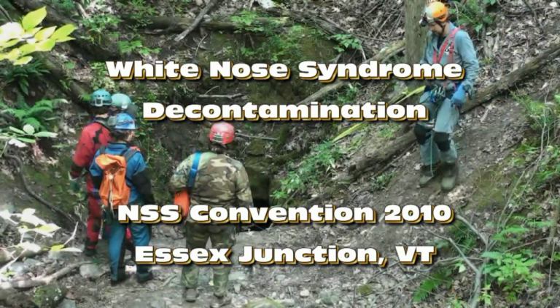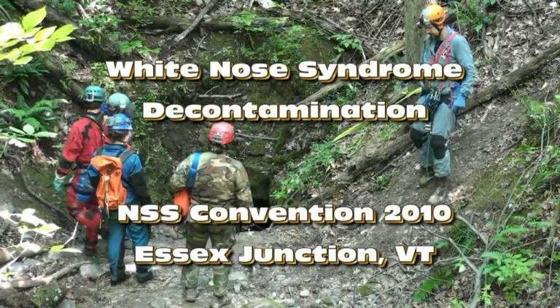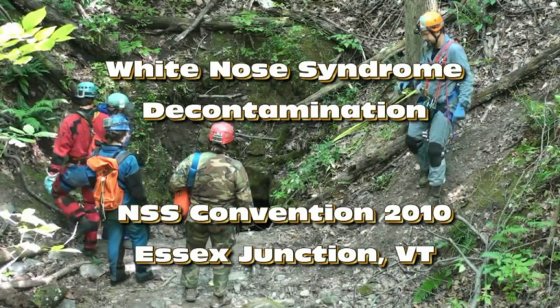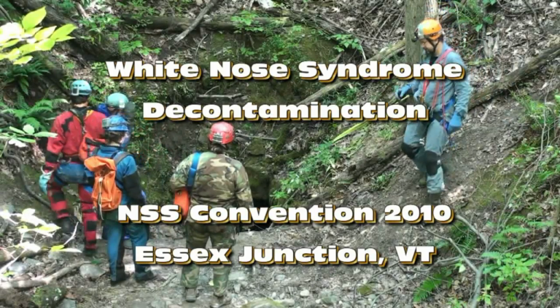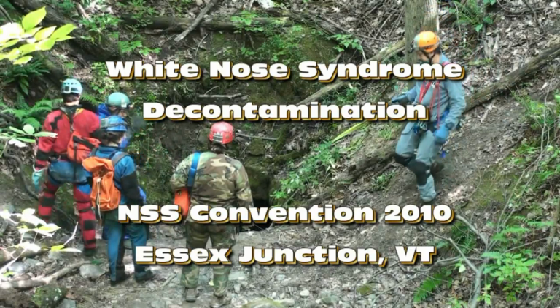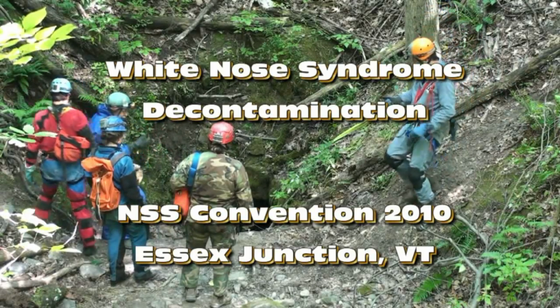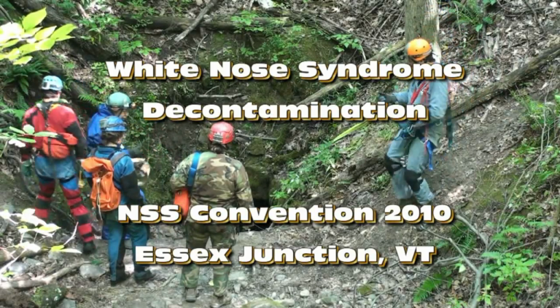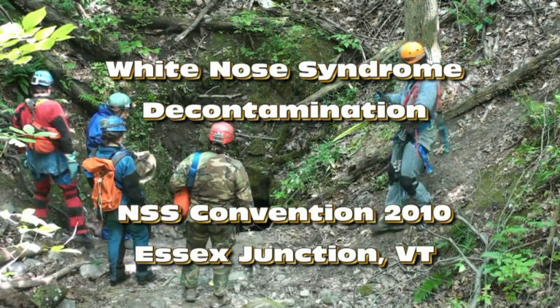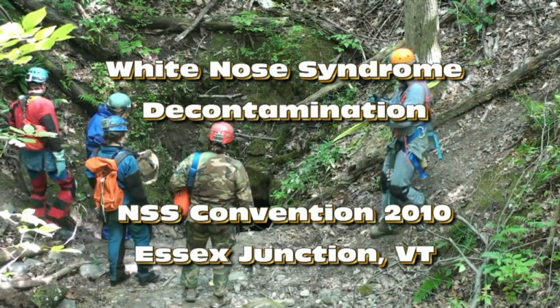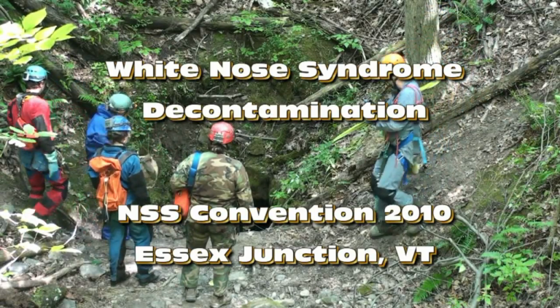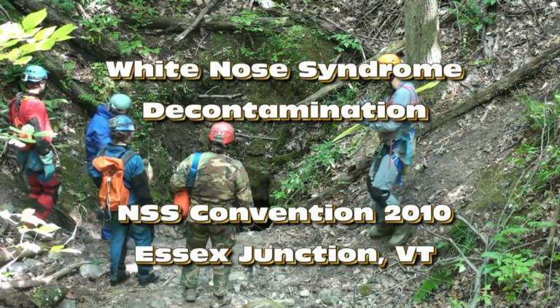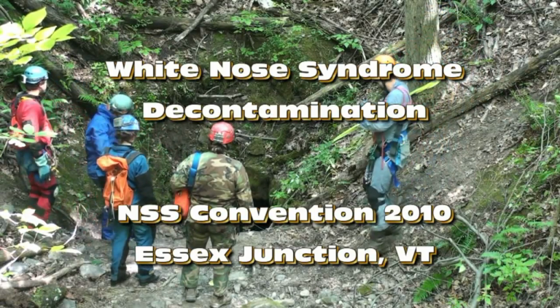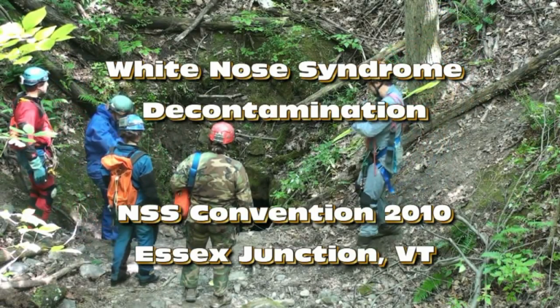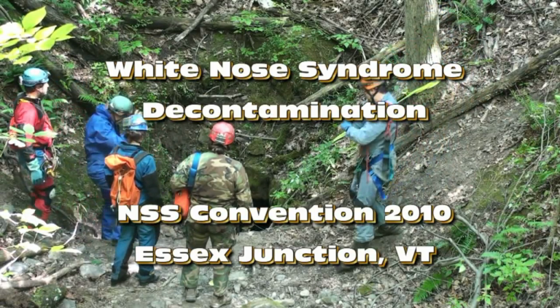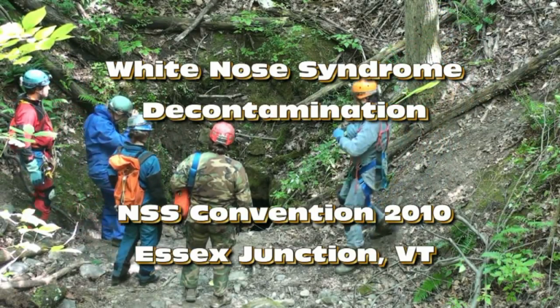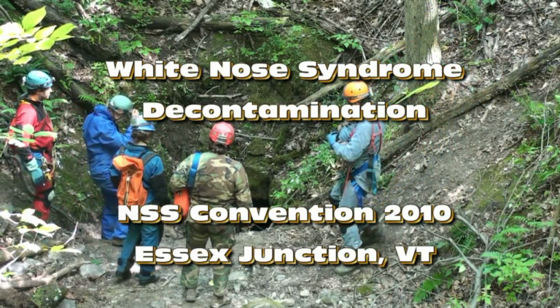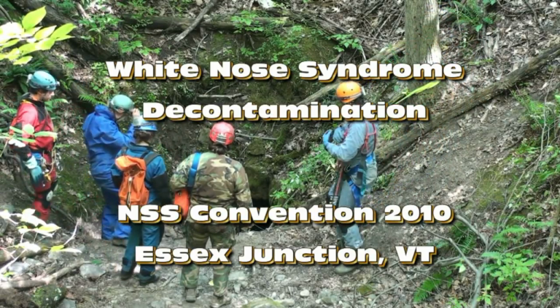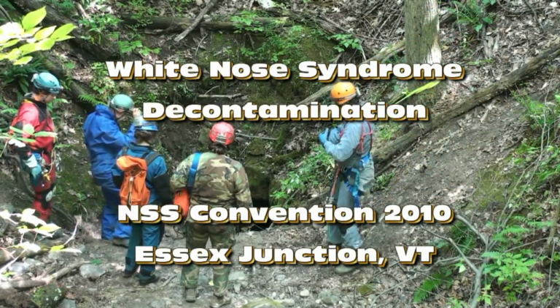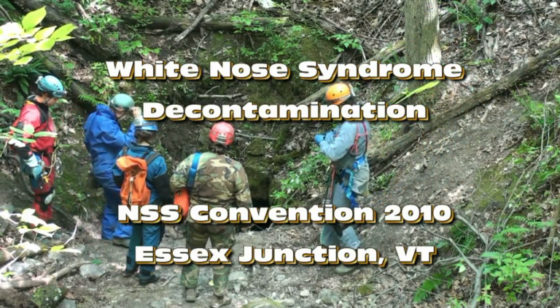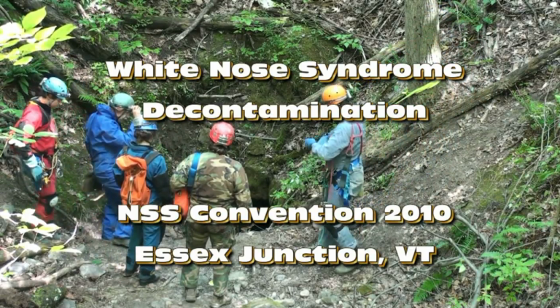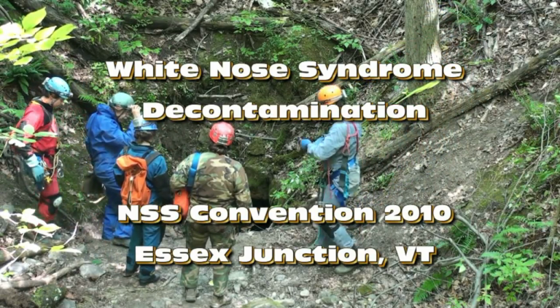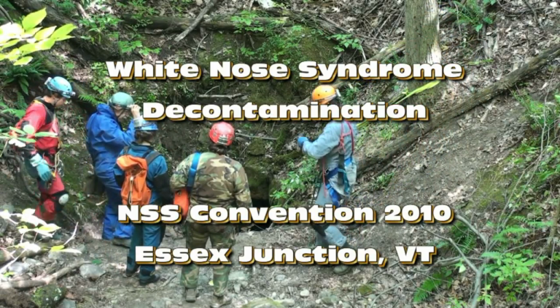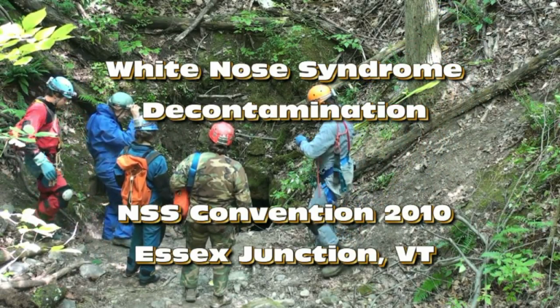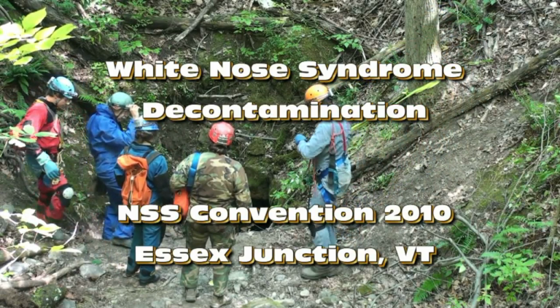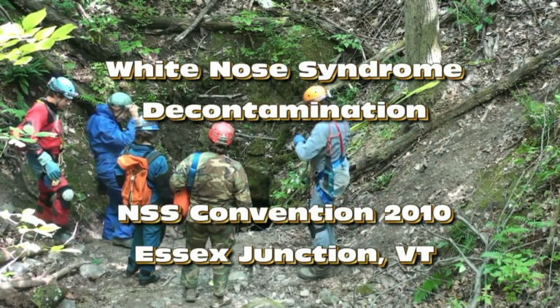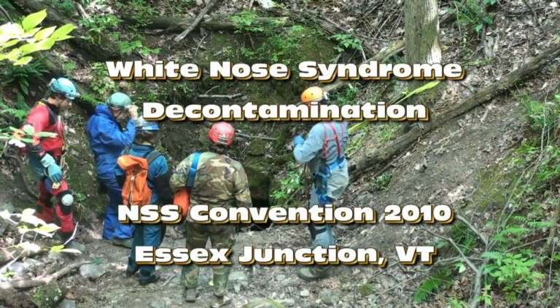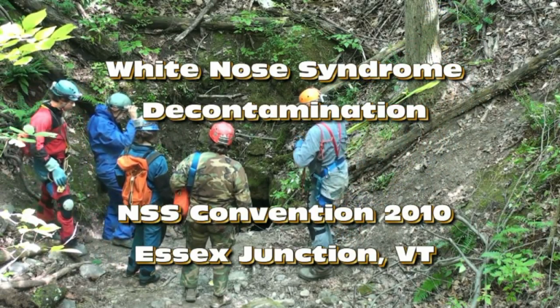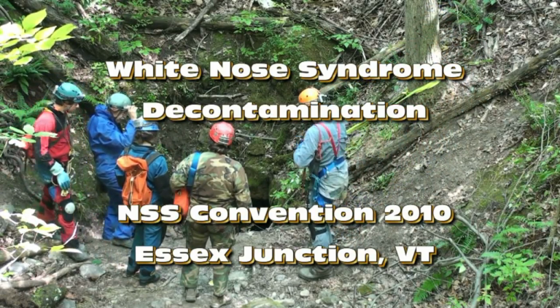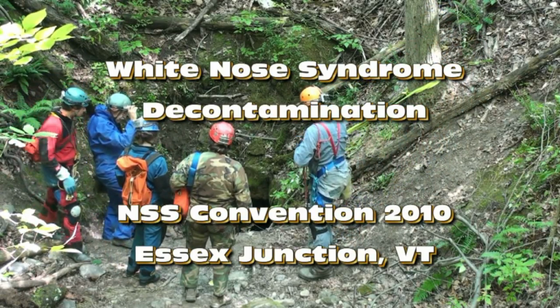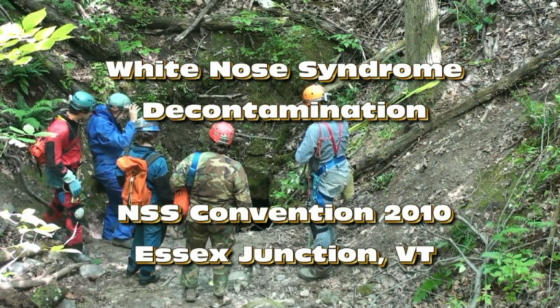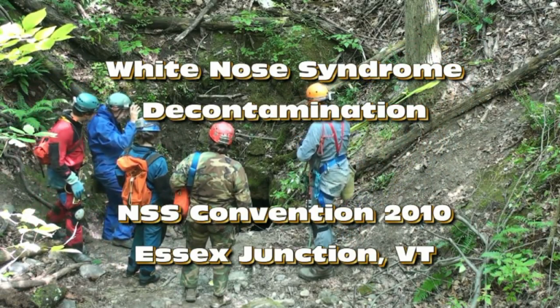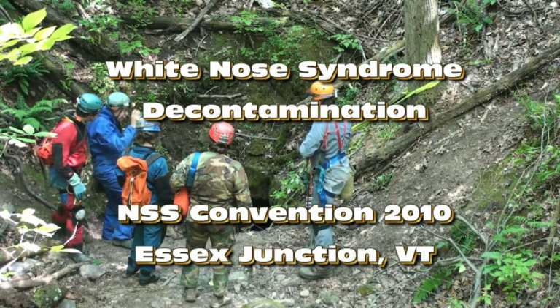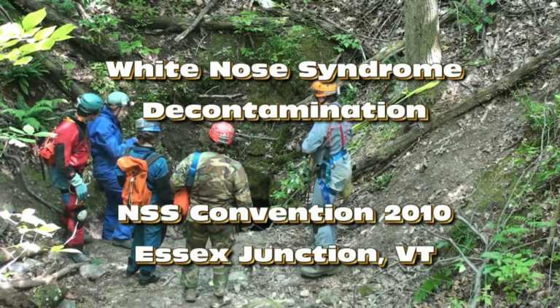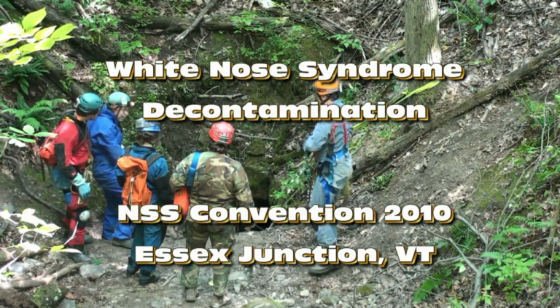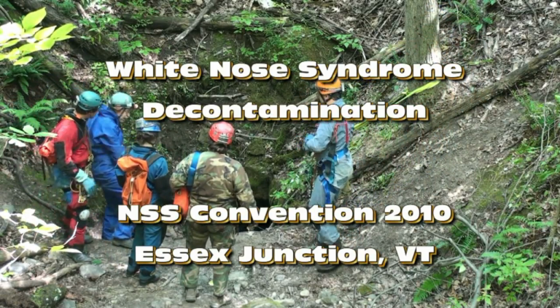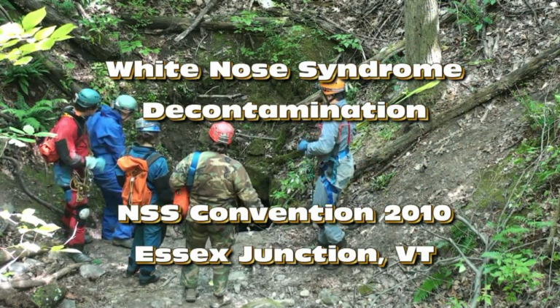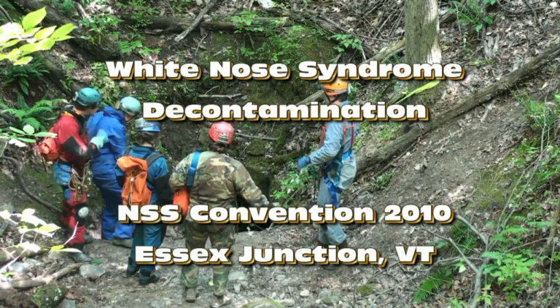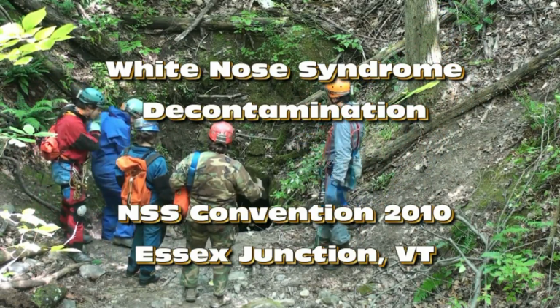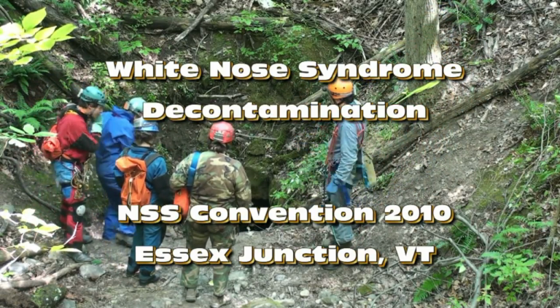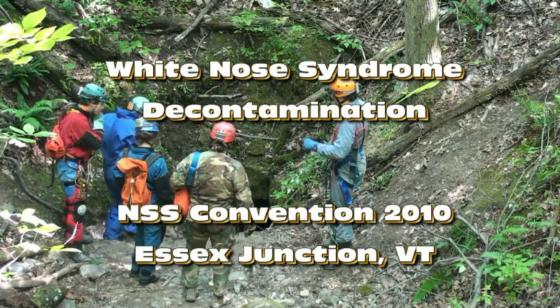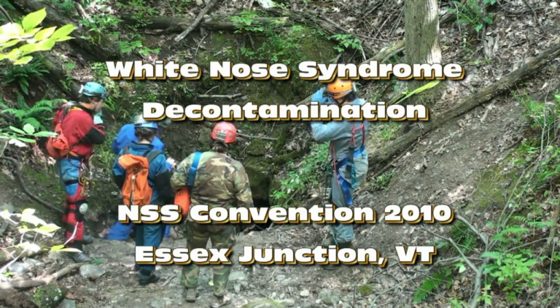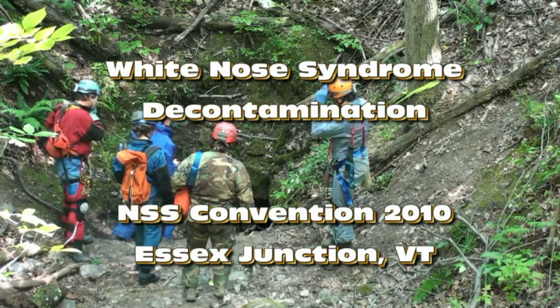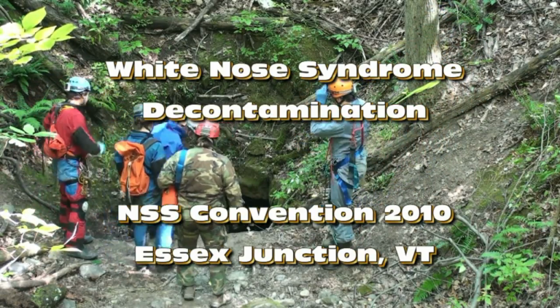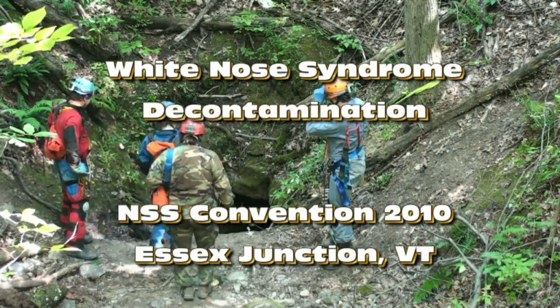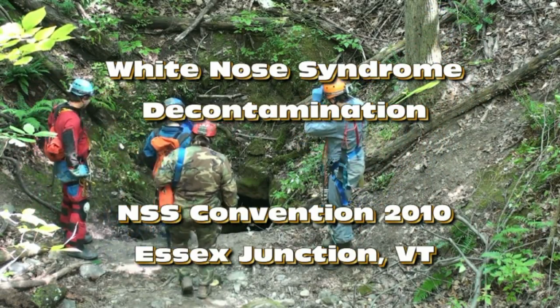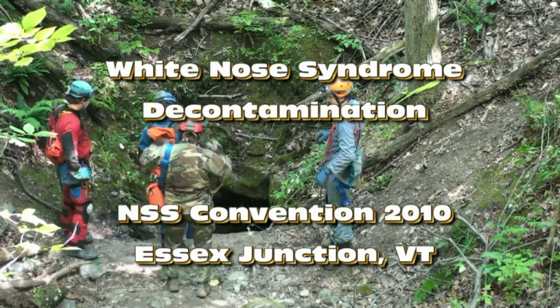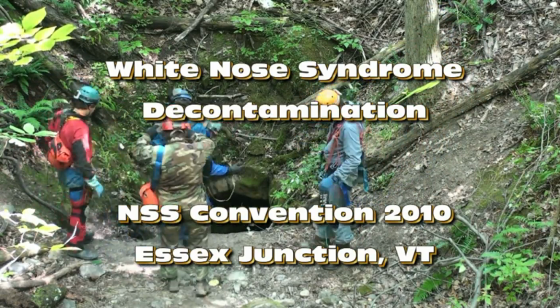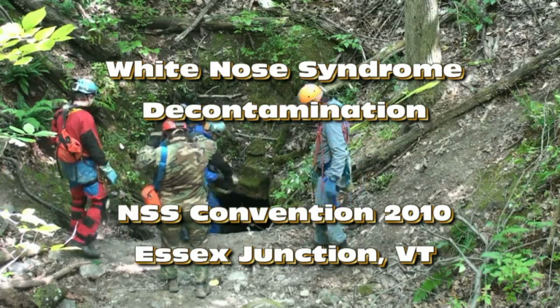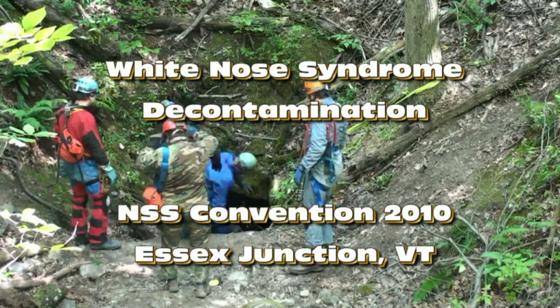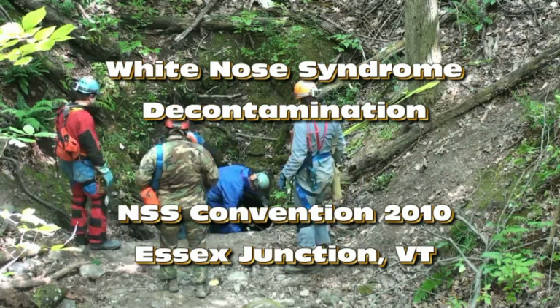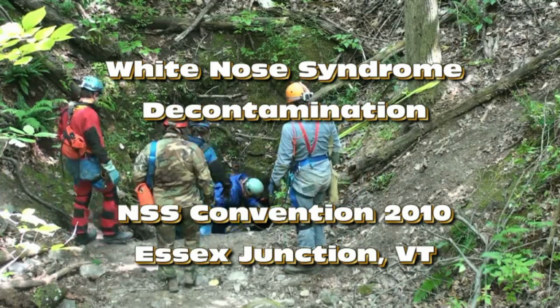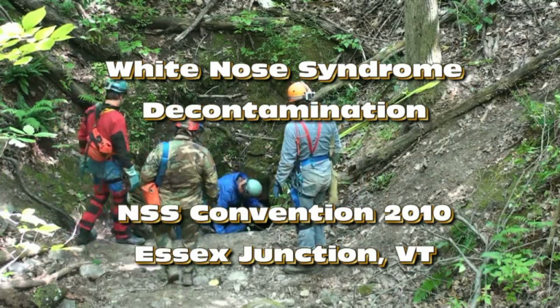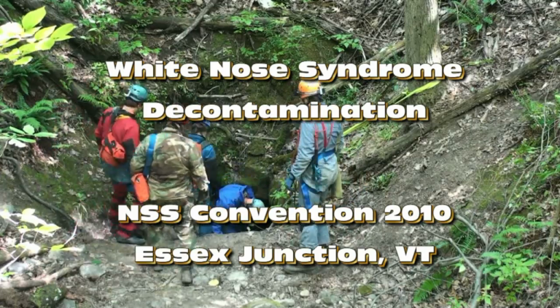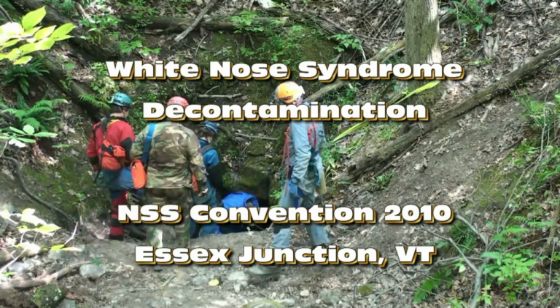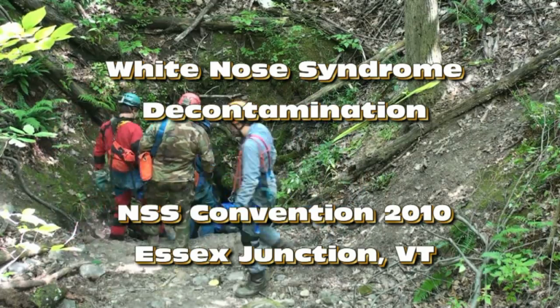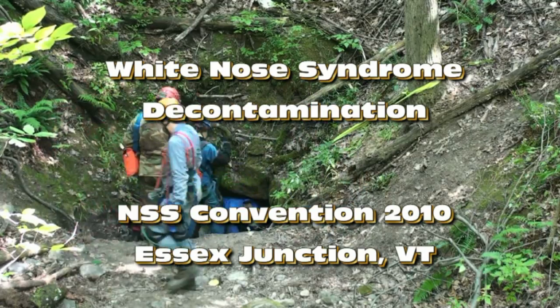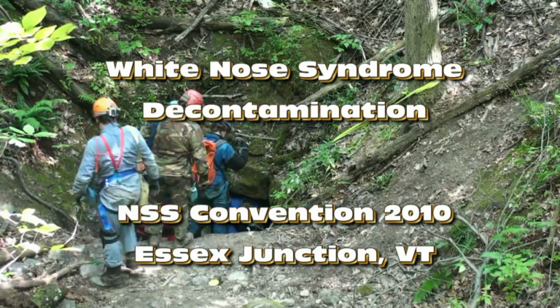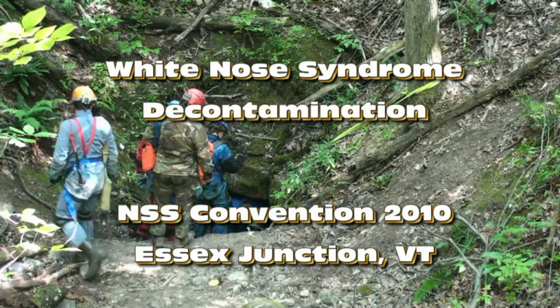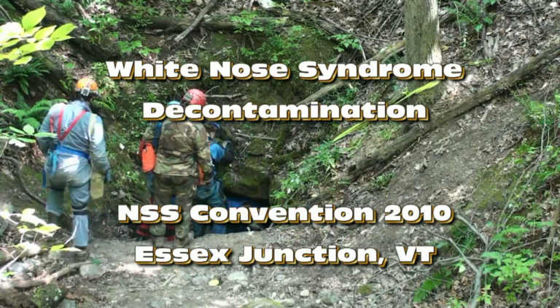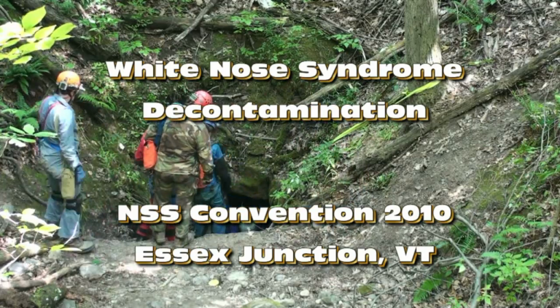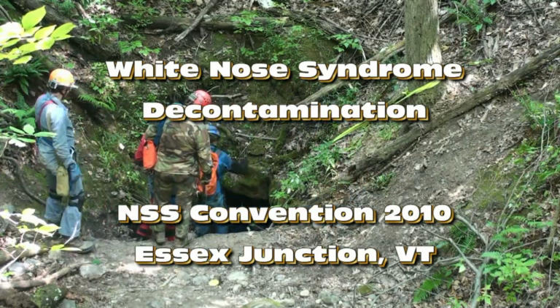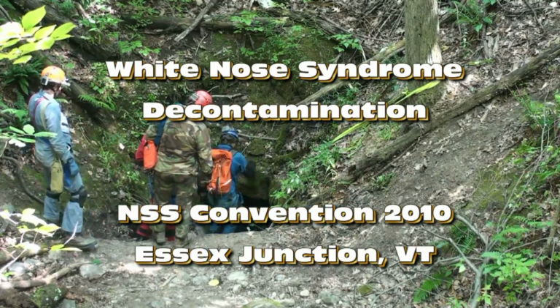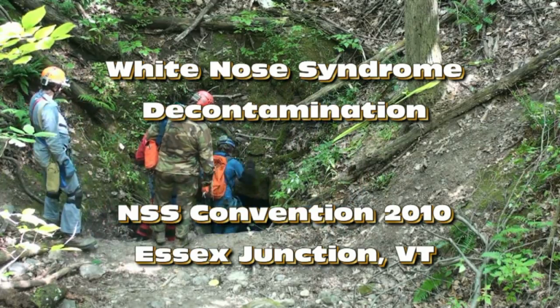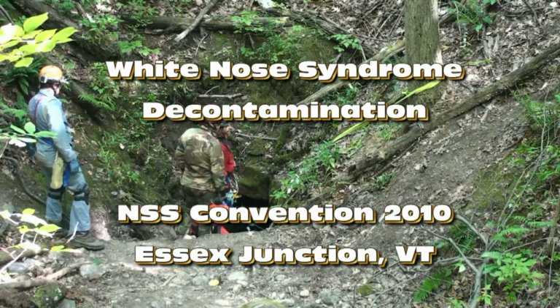The following video contains instructions for decontaminating cave equipment at an organized caving event using bleach as the disinfectant.